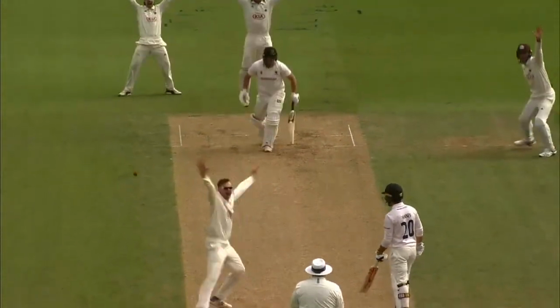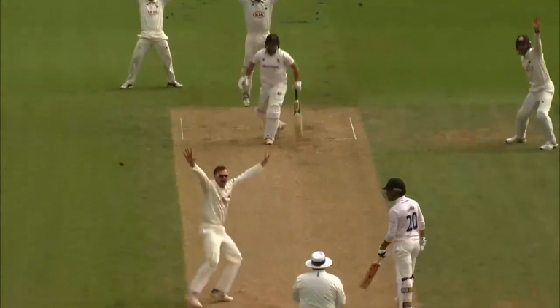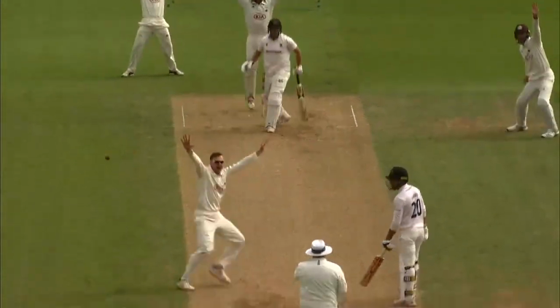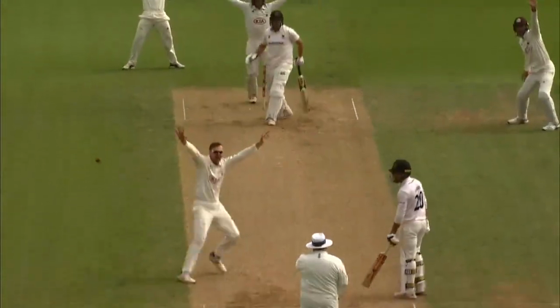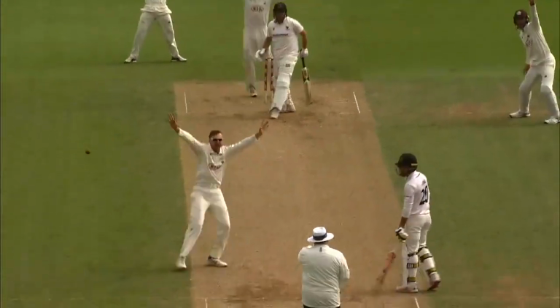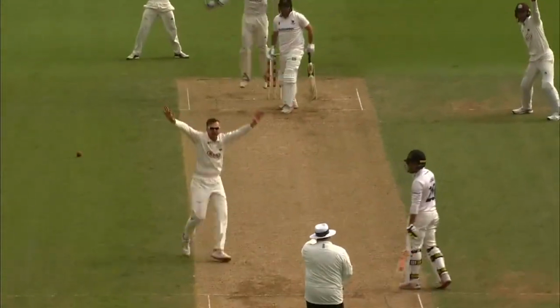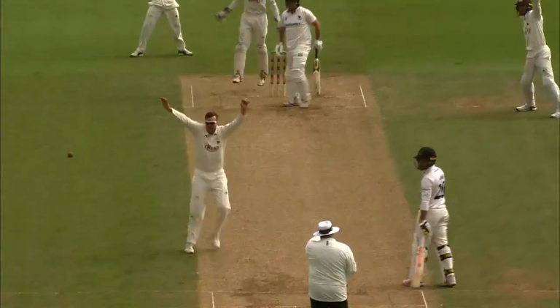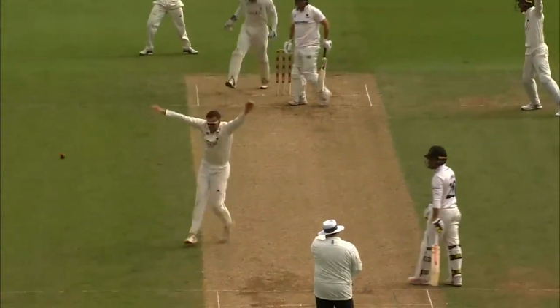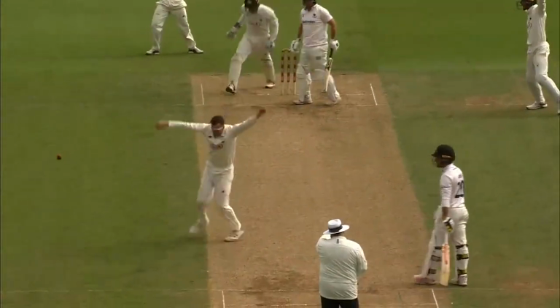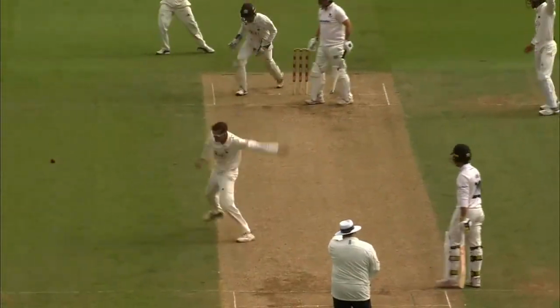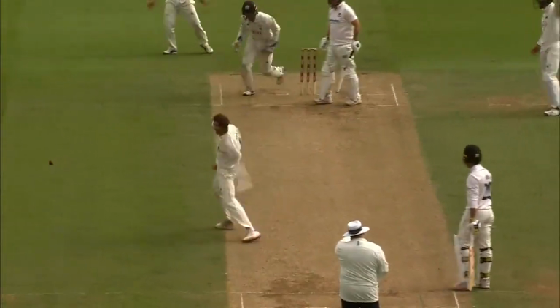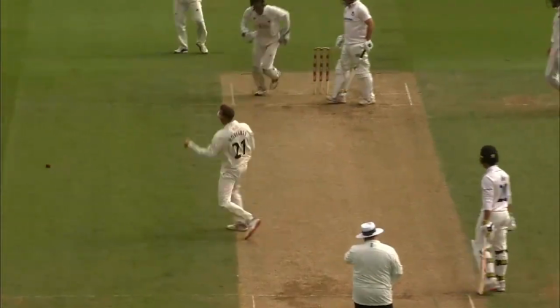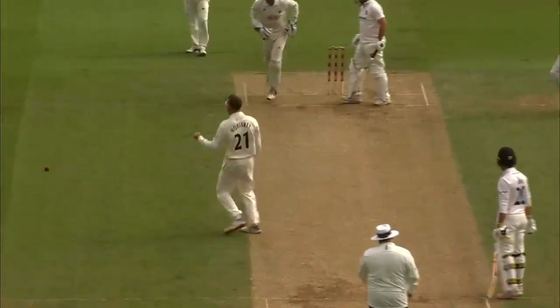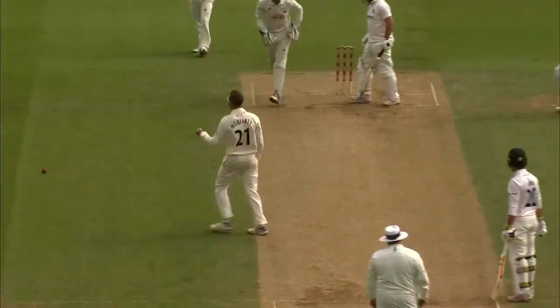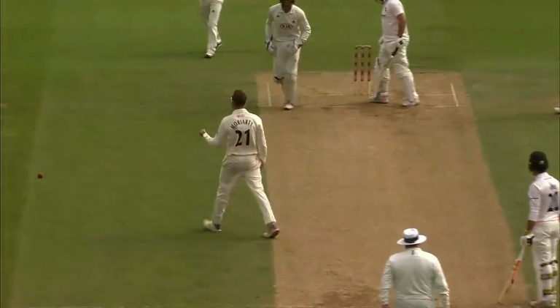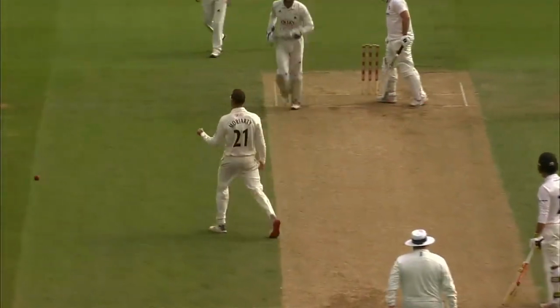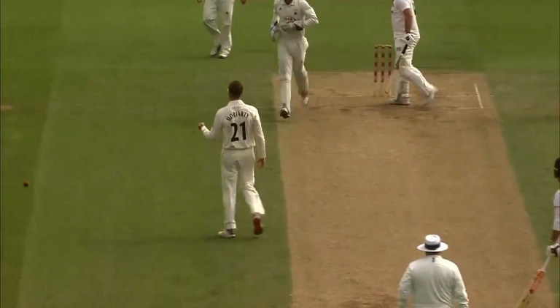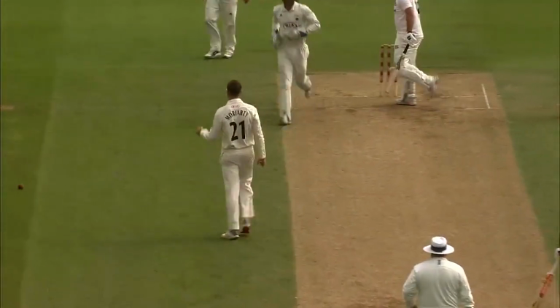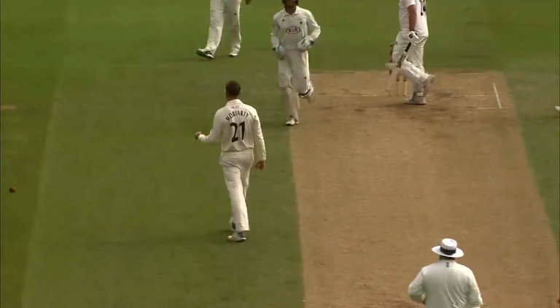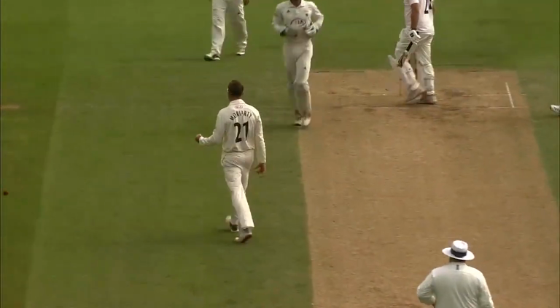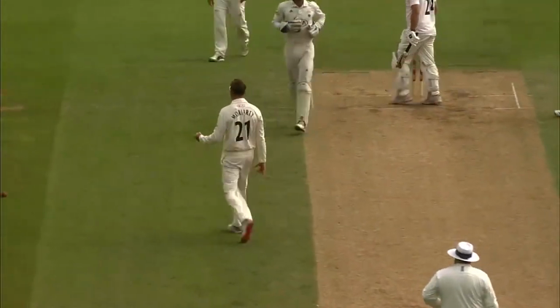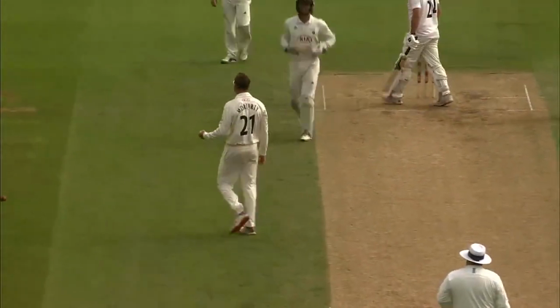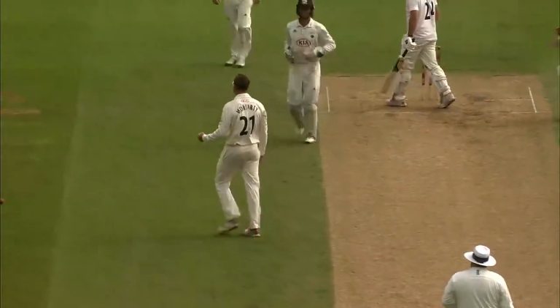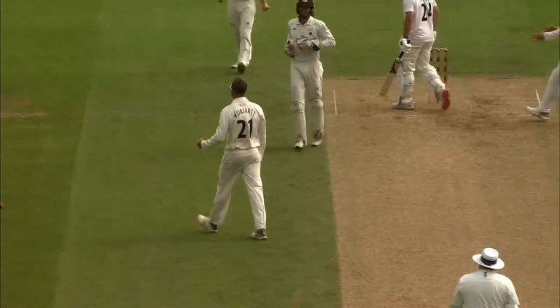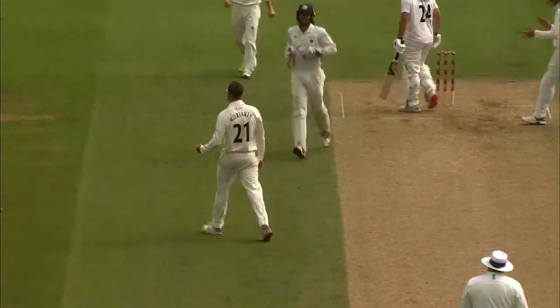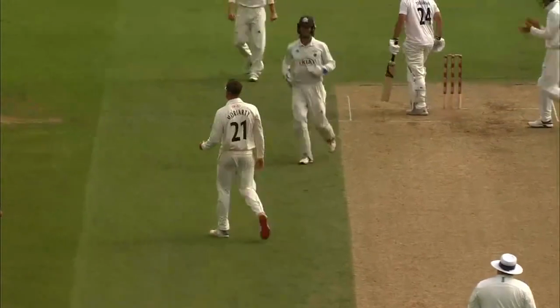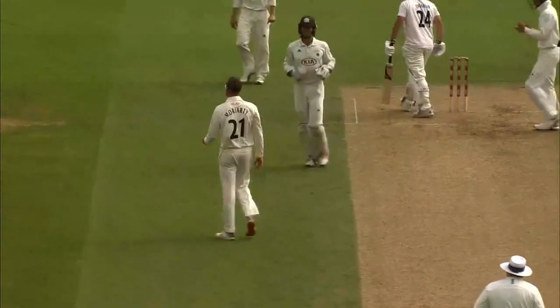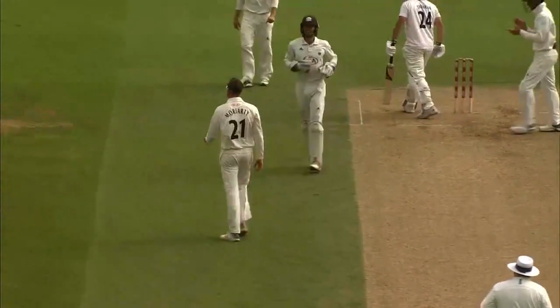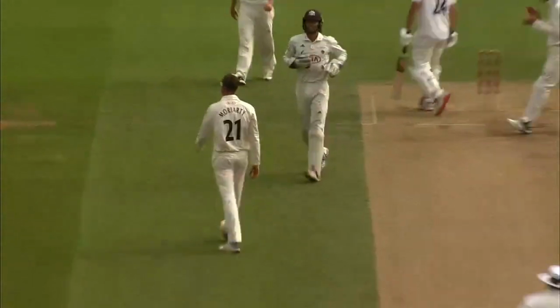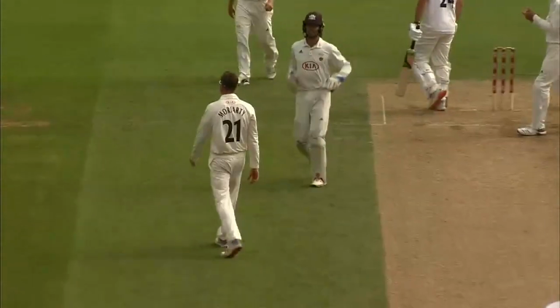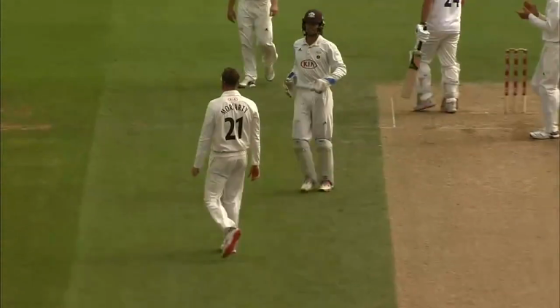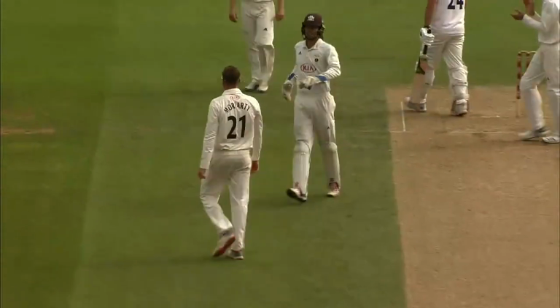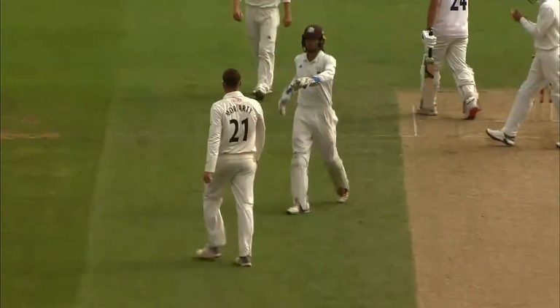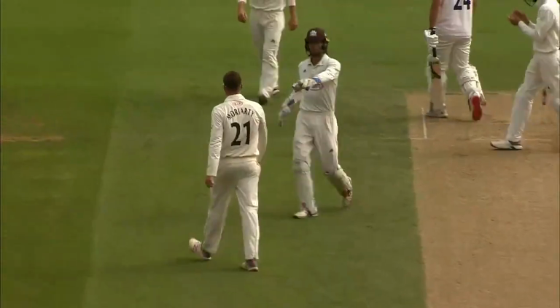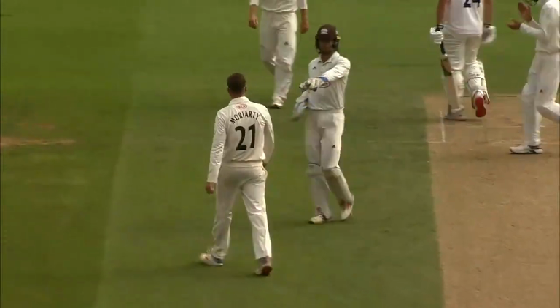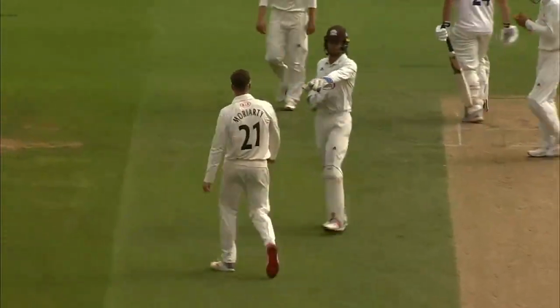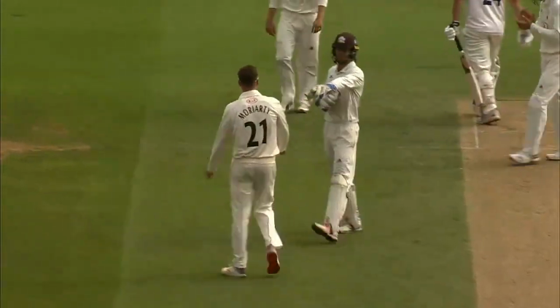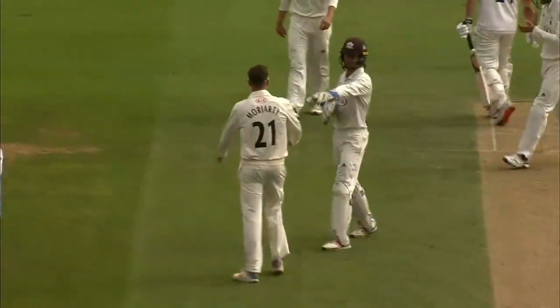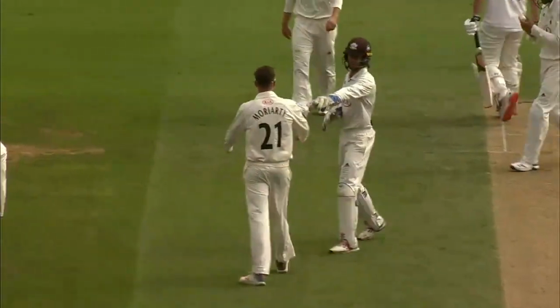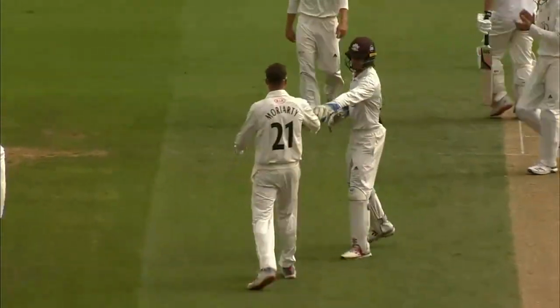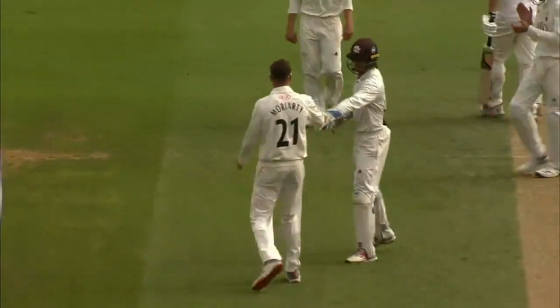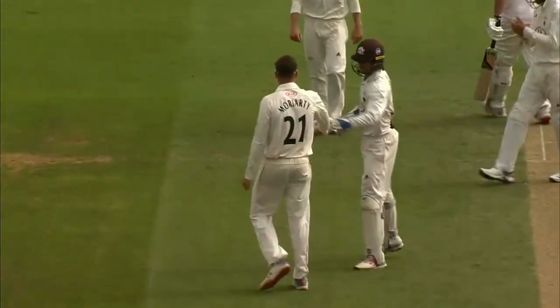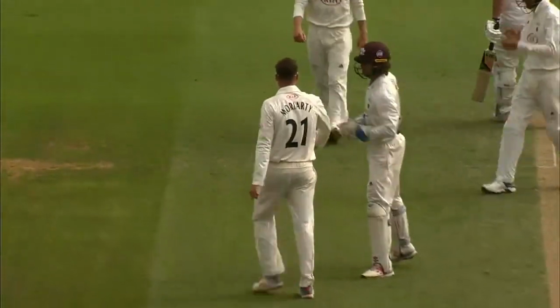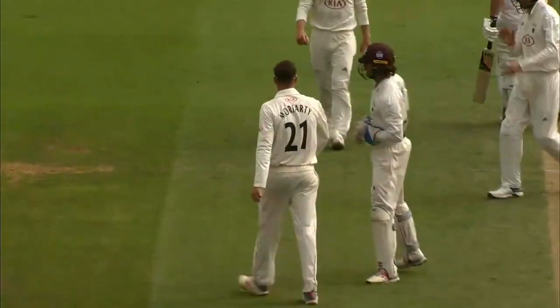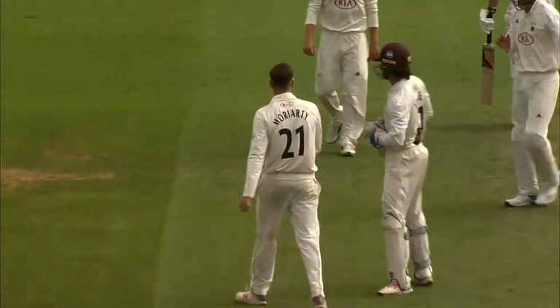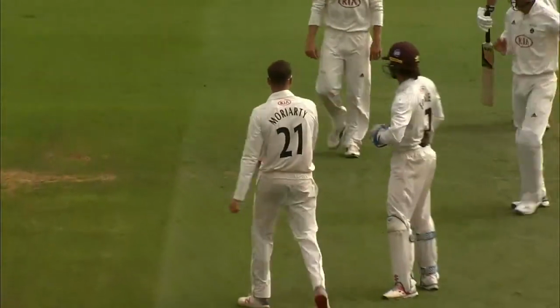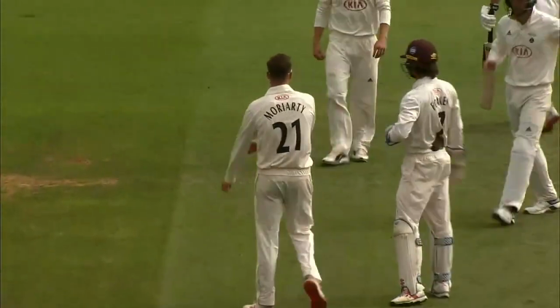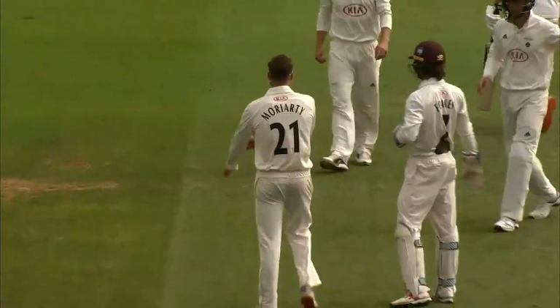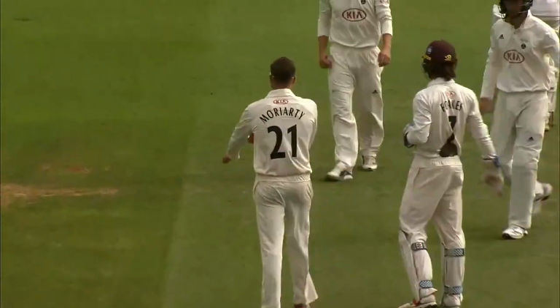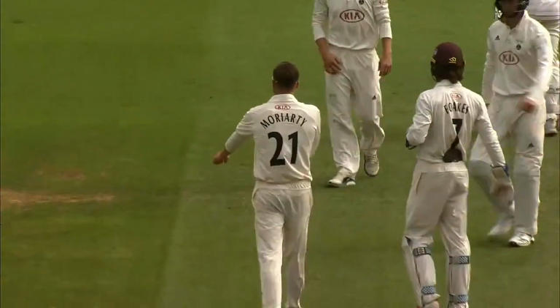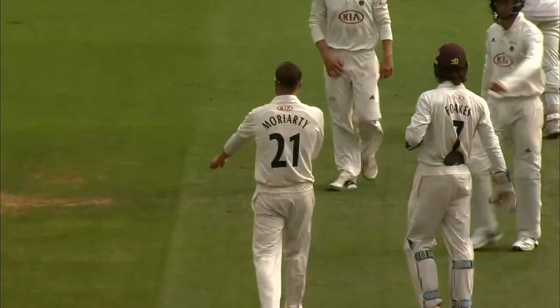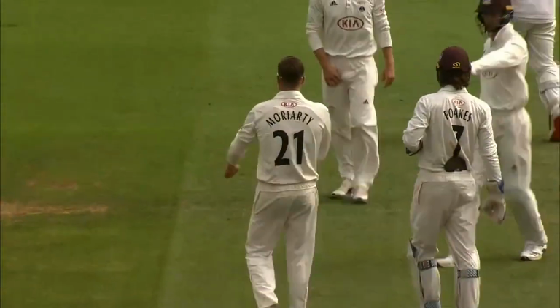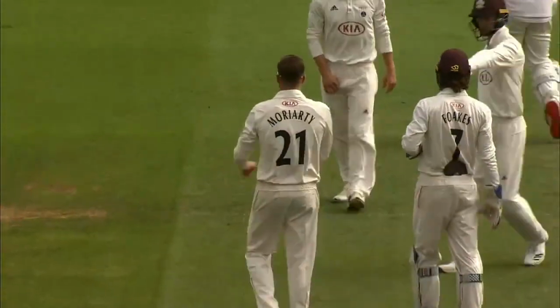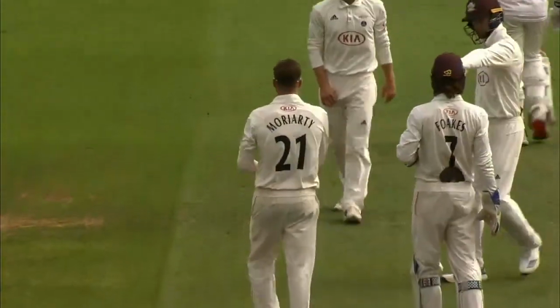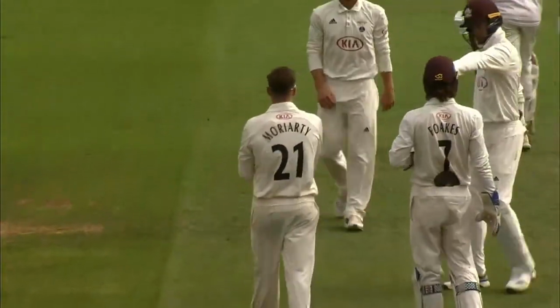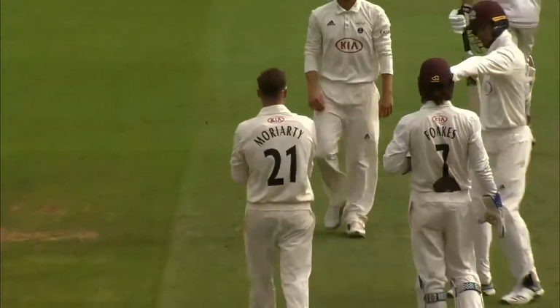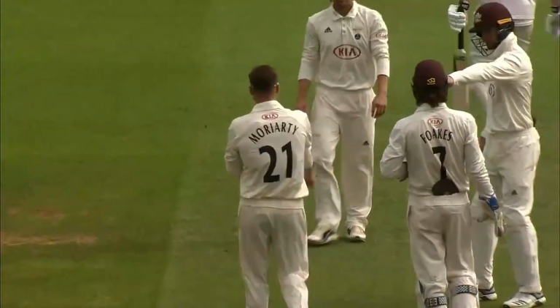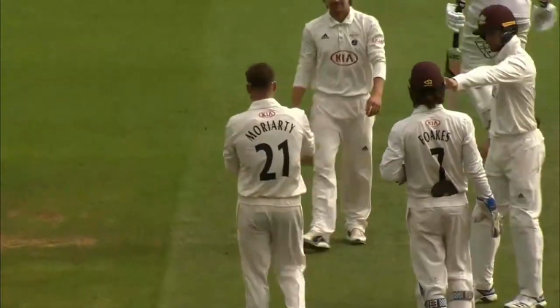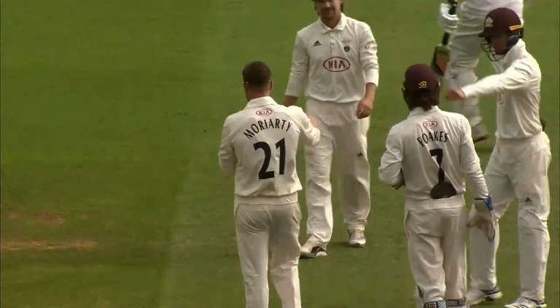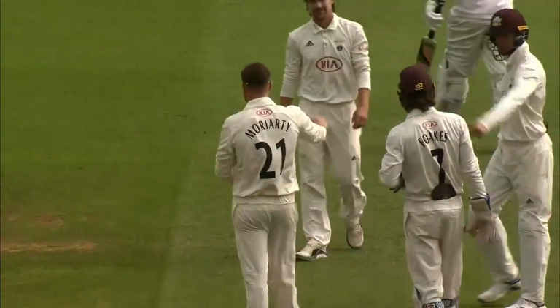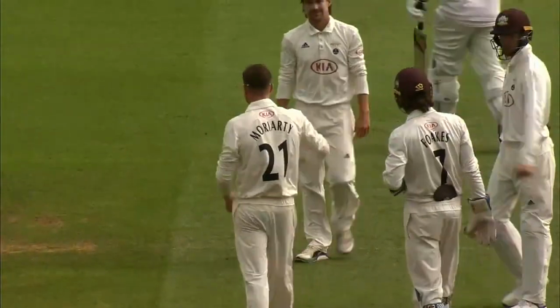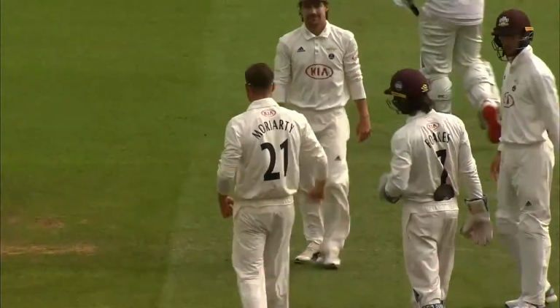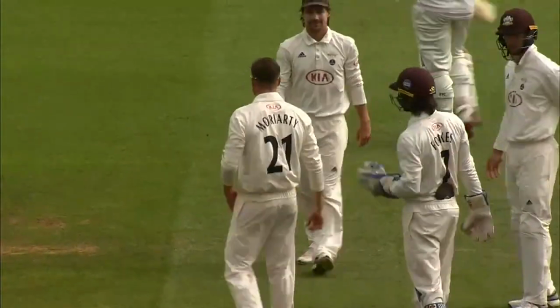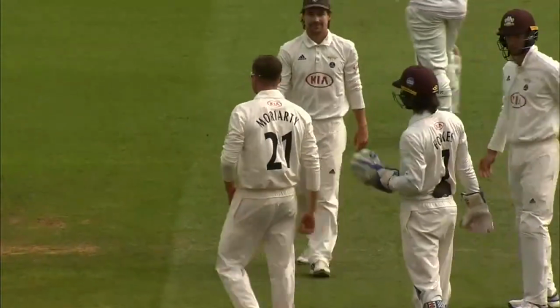Forward goes Thomason. Oh, that's out. Yep, that's the one that goes on. And Thomason has looked to work round that front pad.